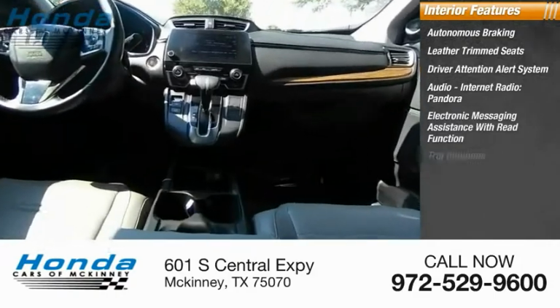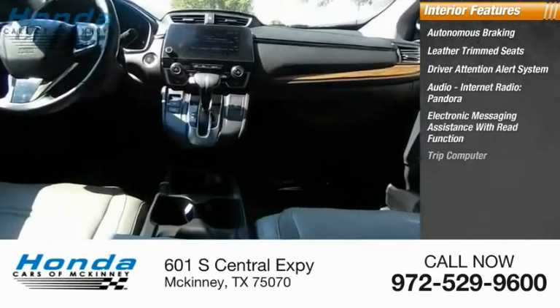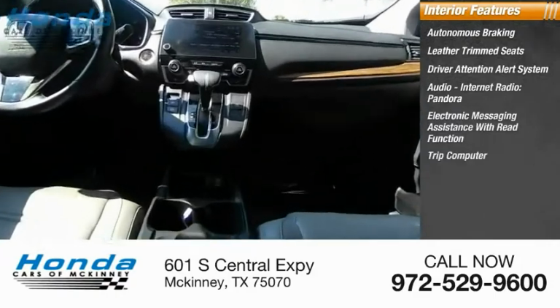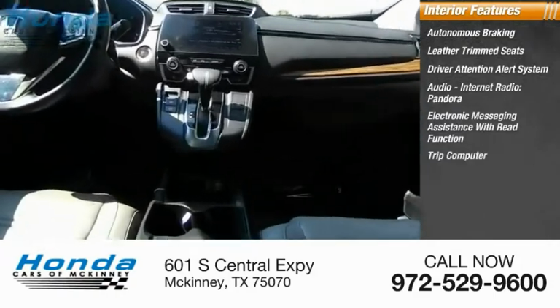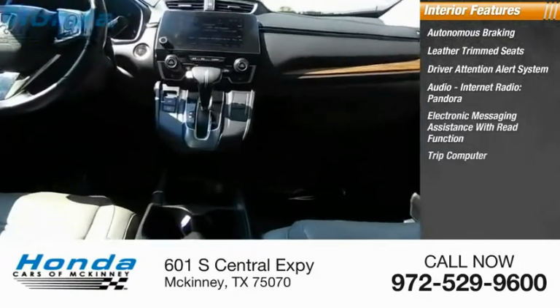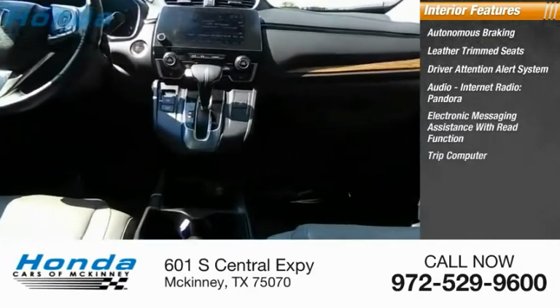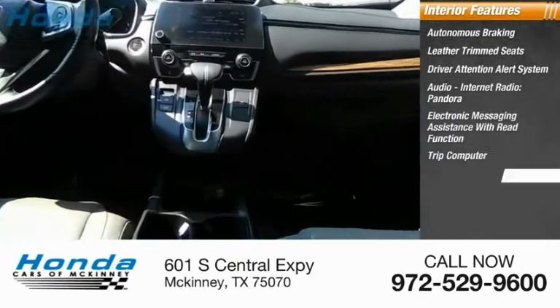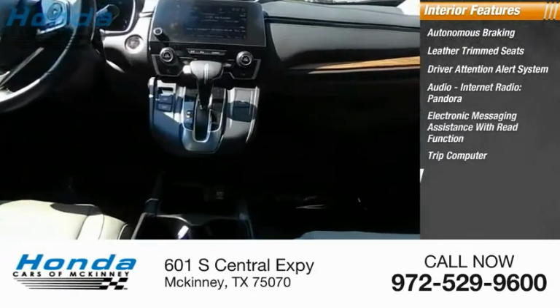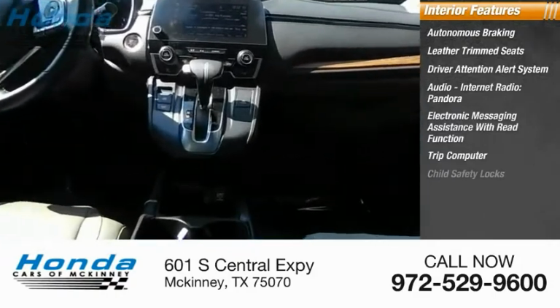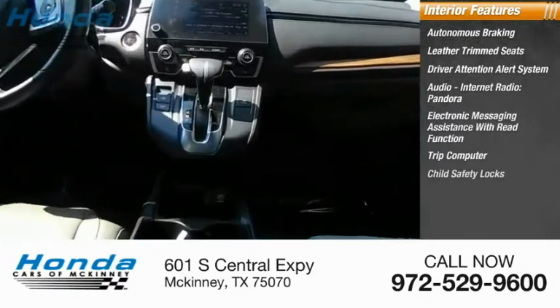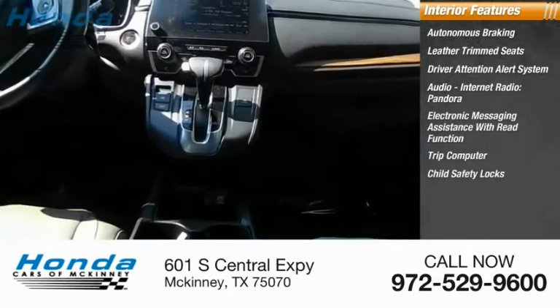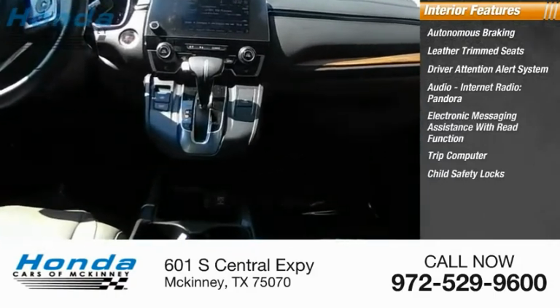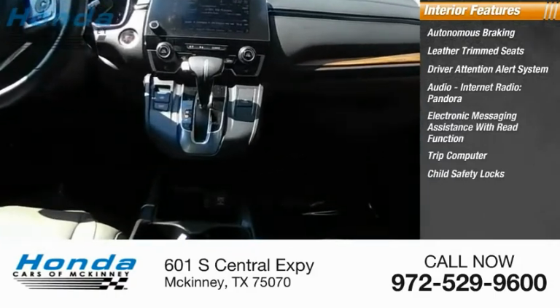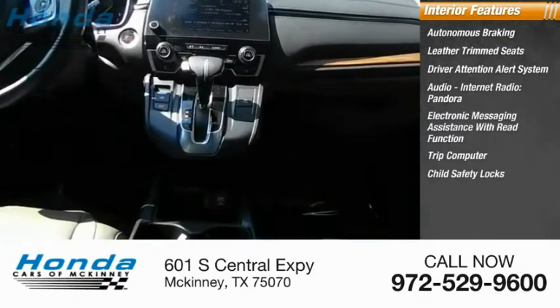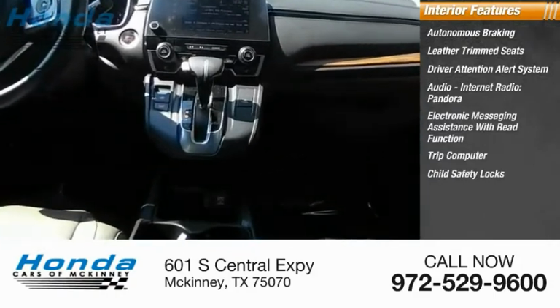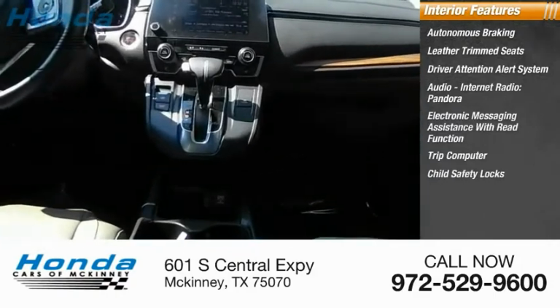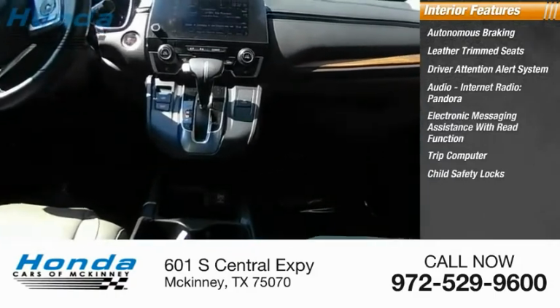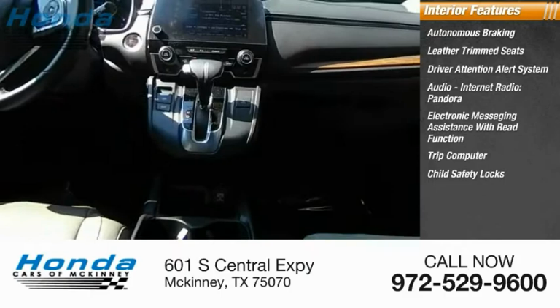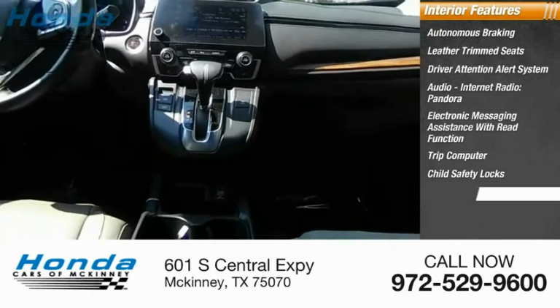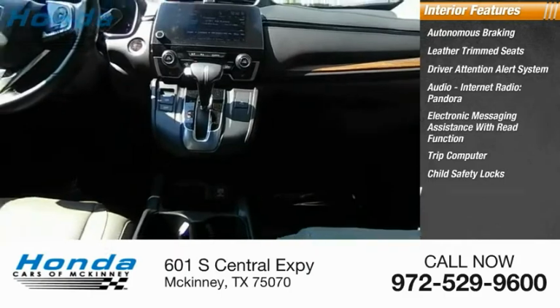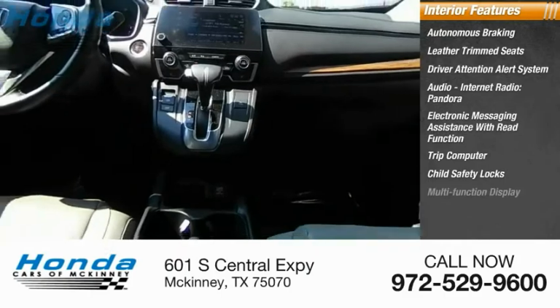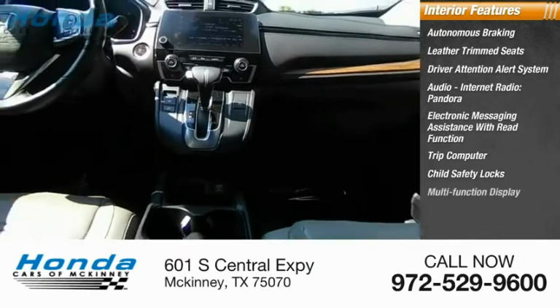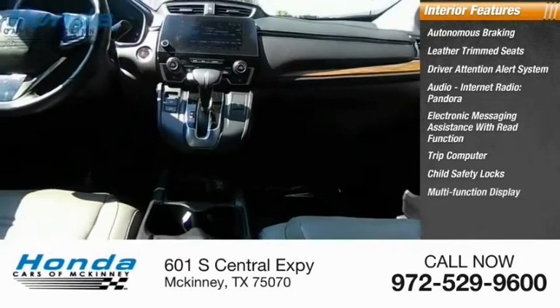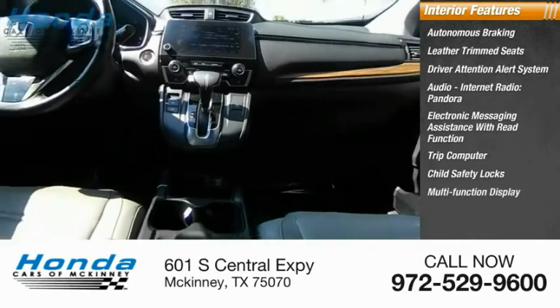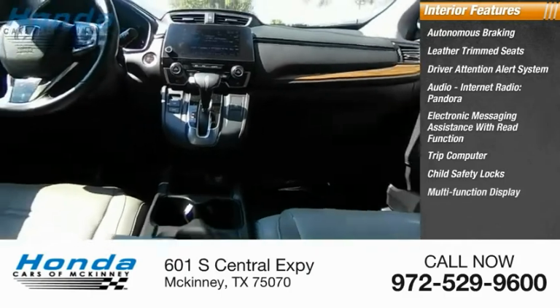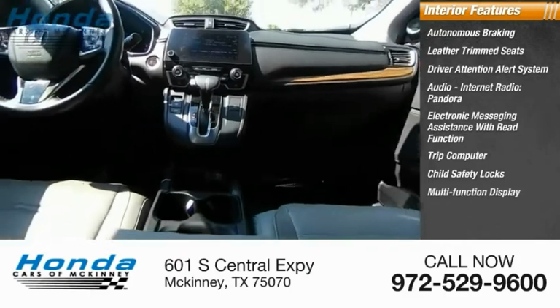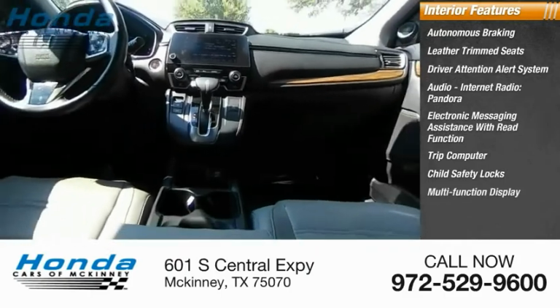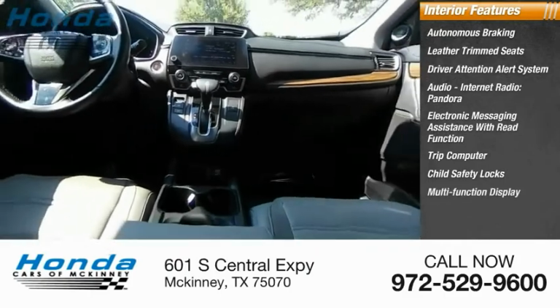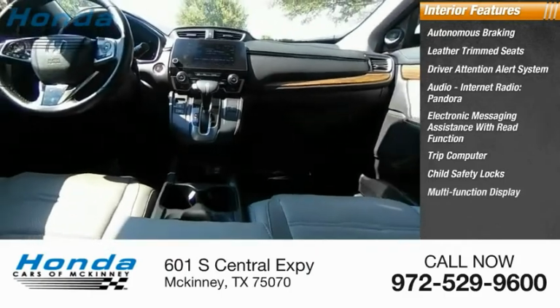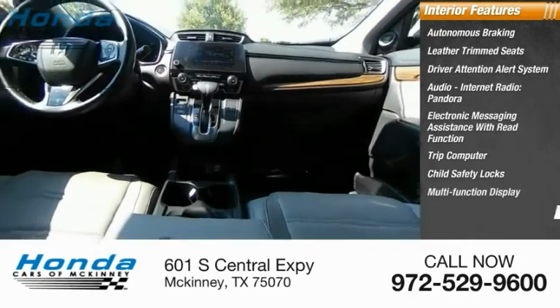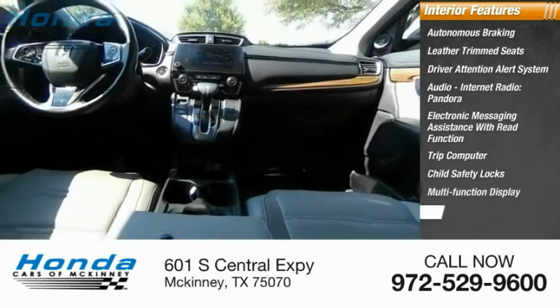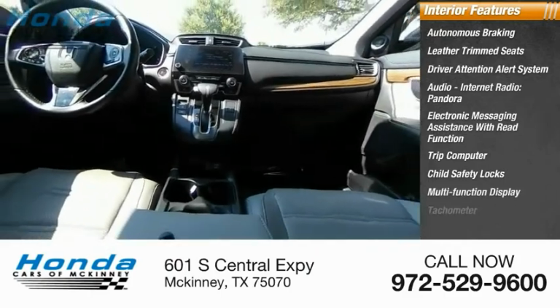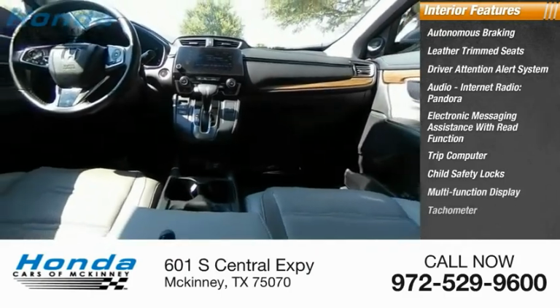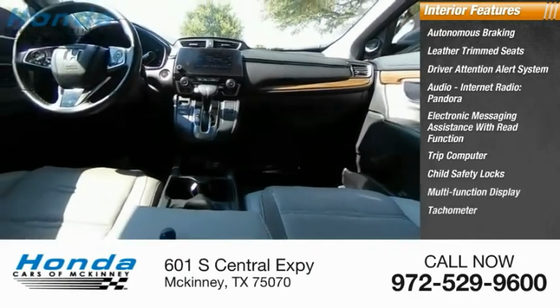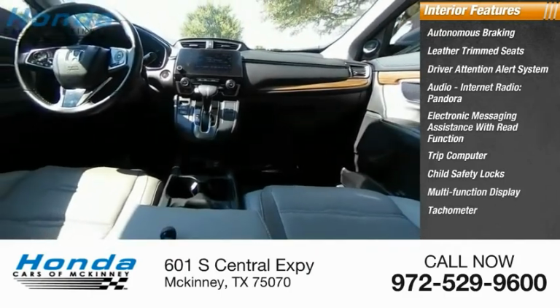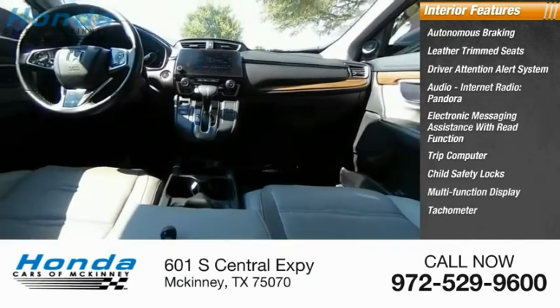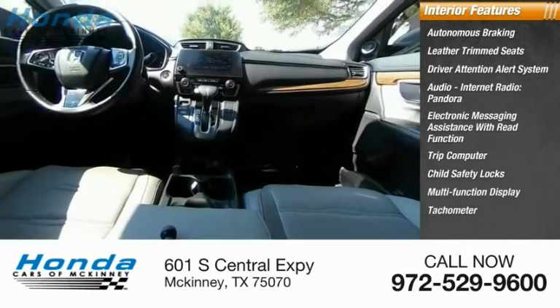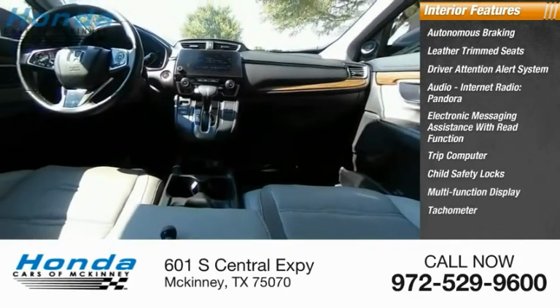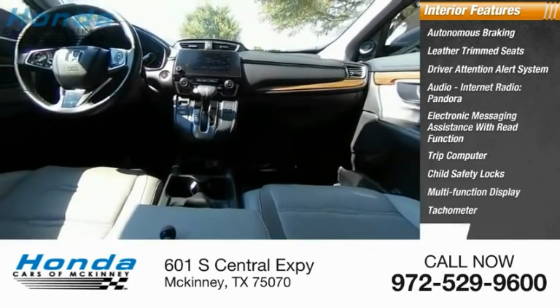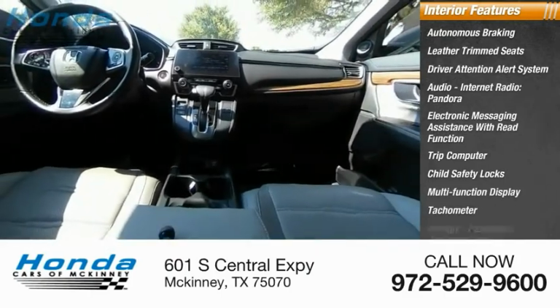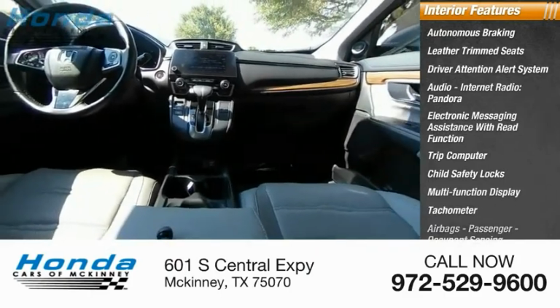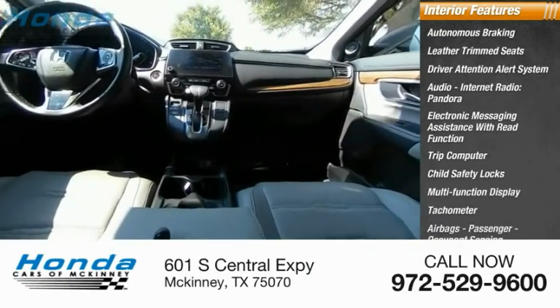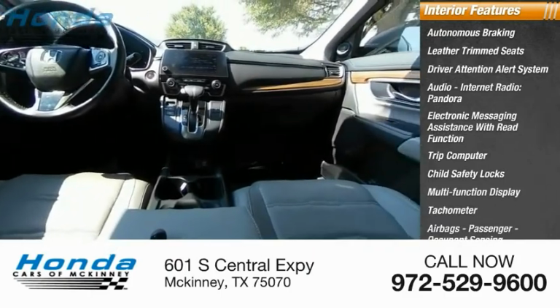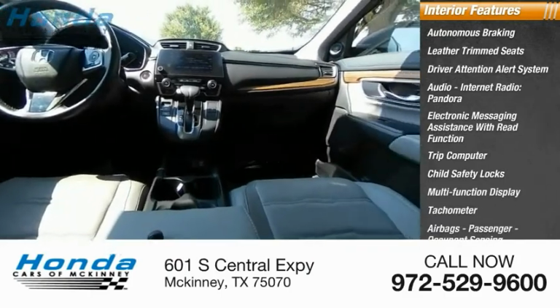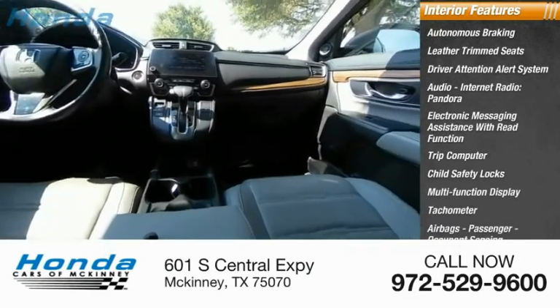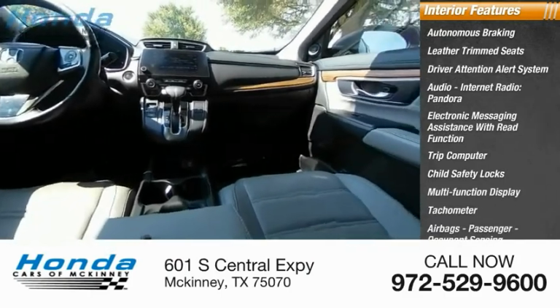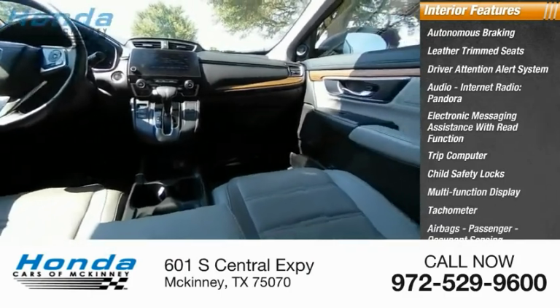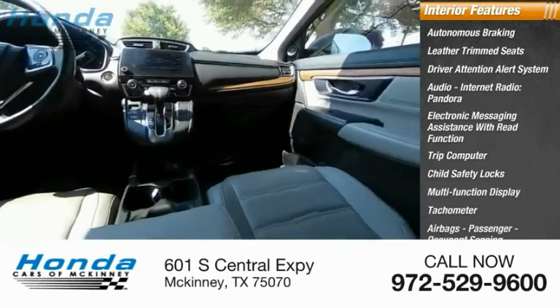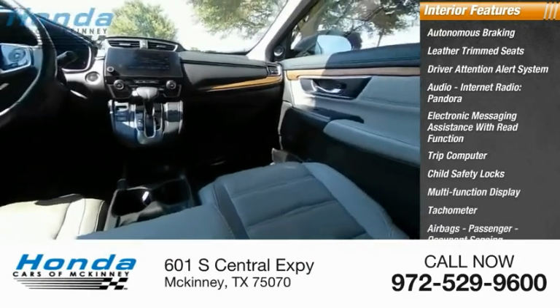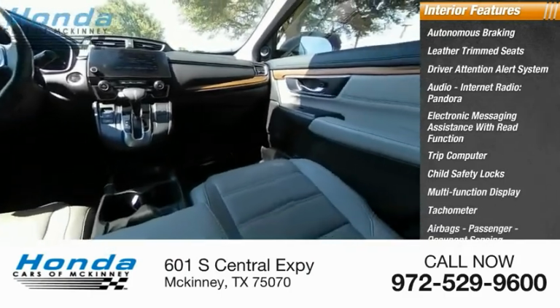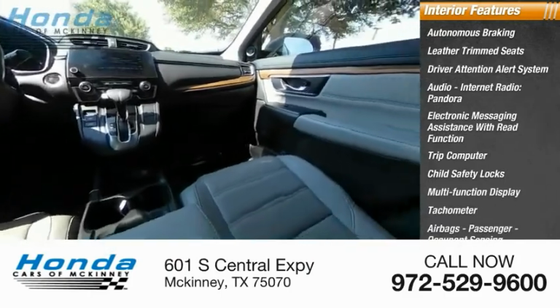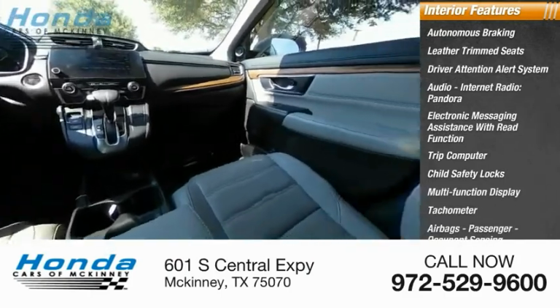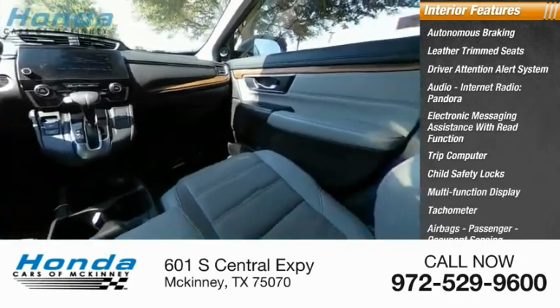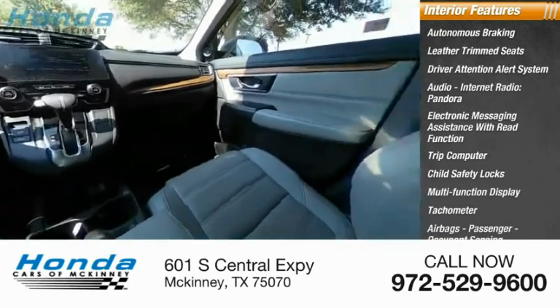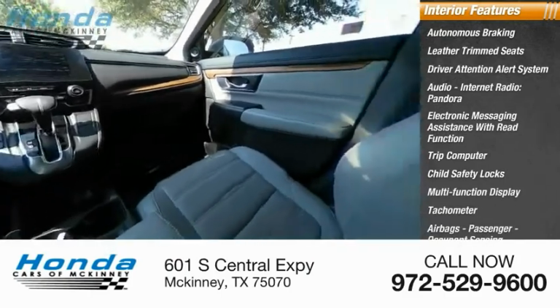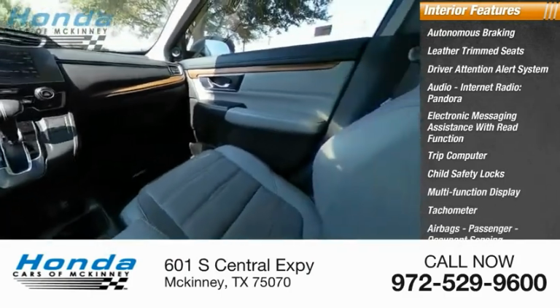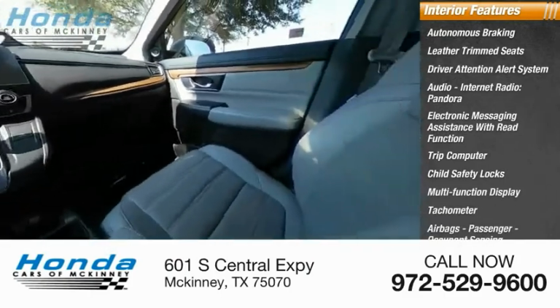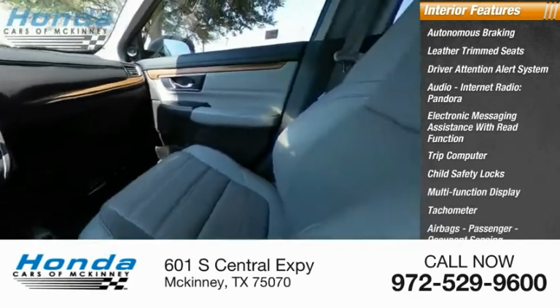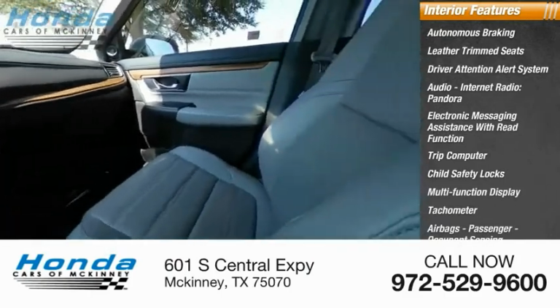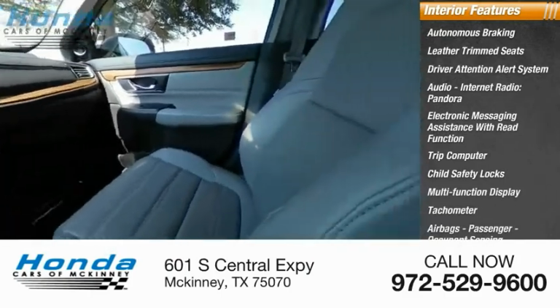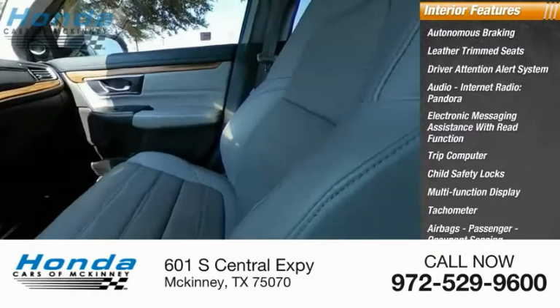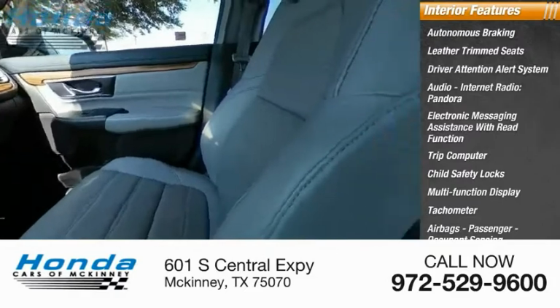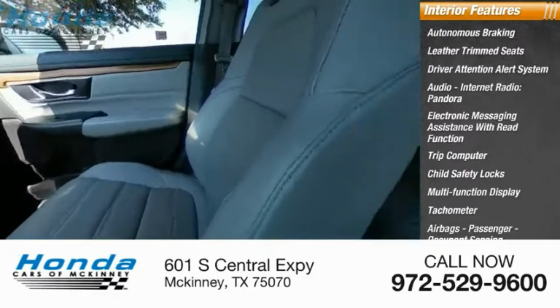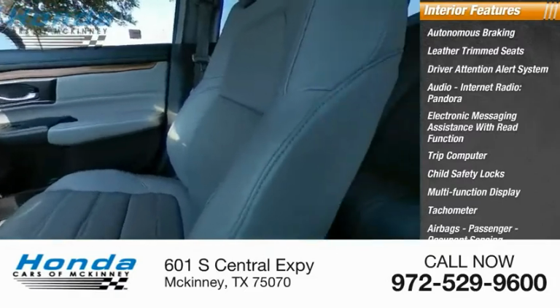Additional interior features include a trip computer, child safety locks, multifunction display, tachometer, airbags, and passenger occupant sensing deactivation.